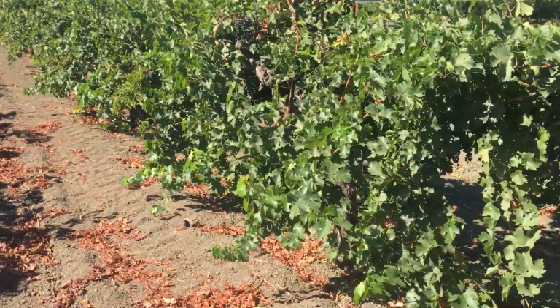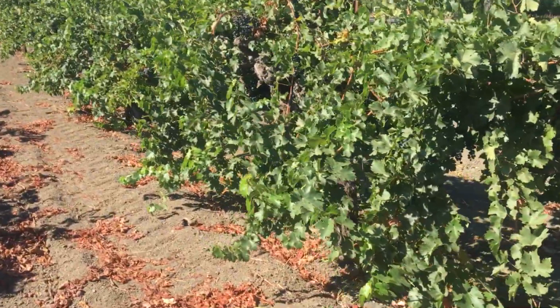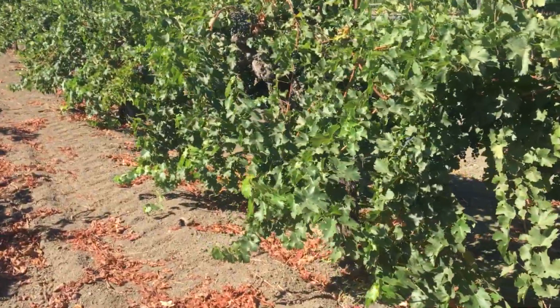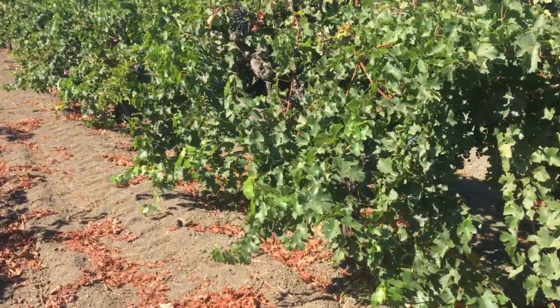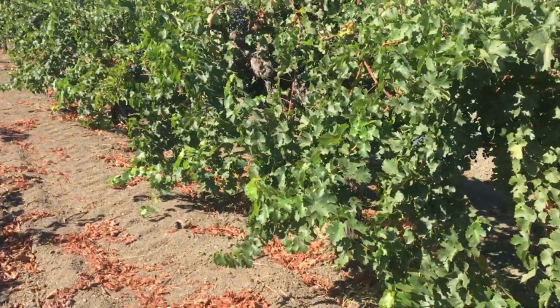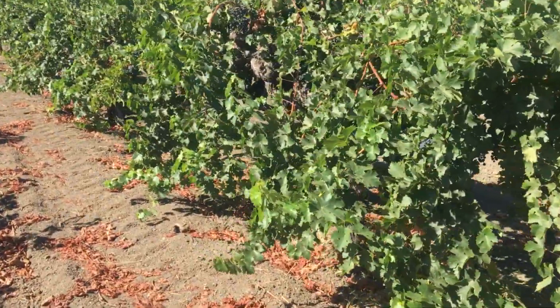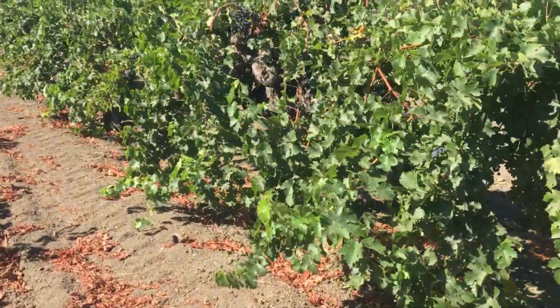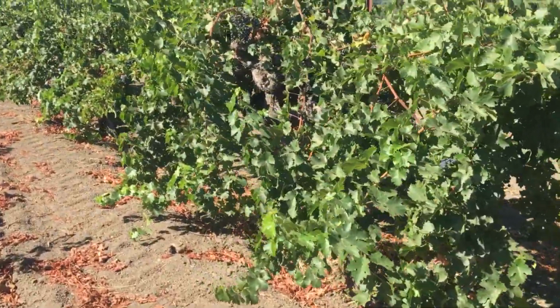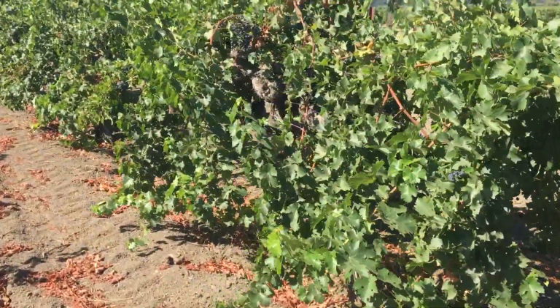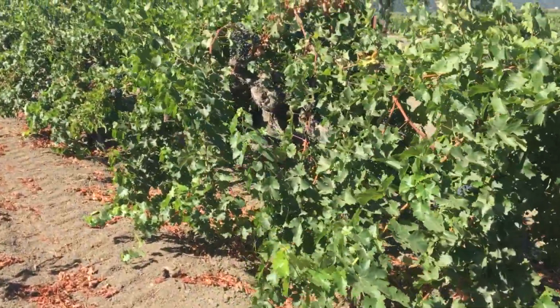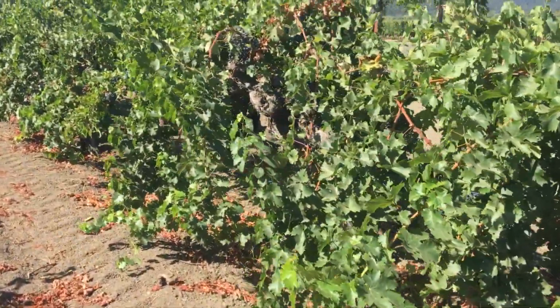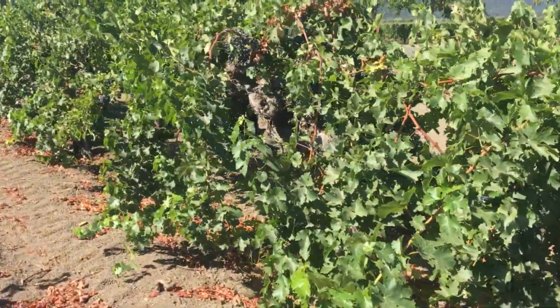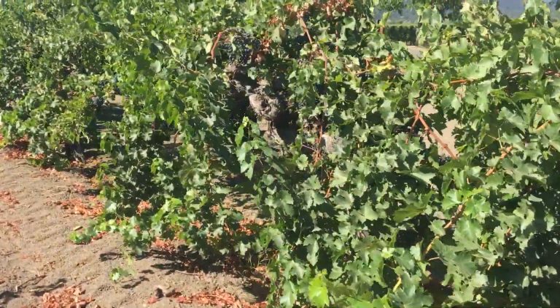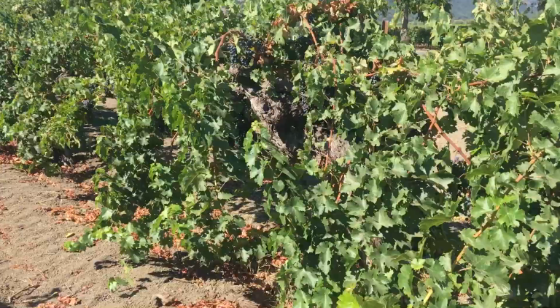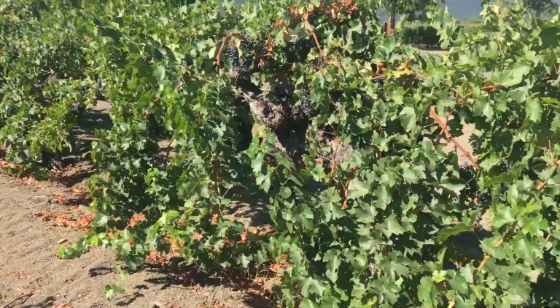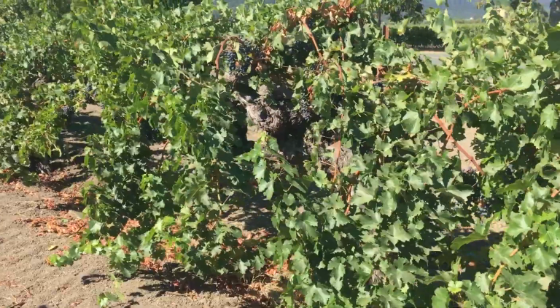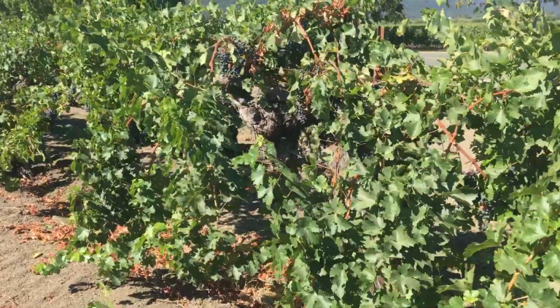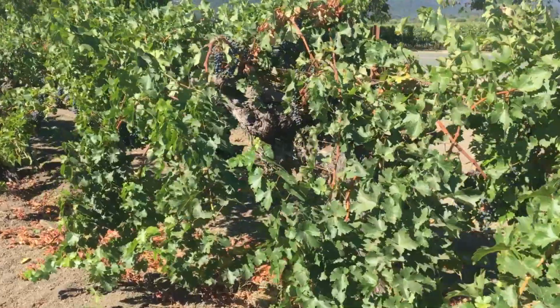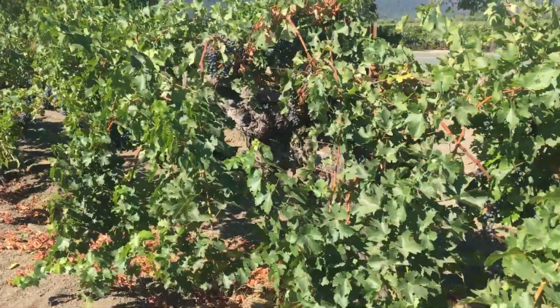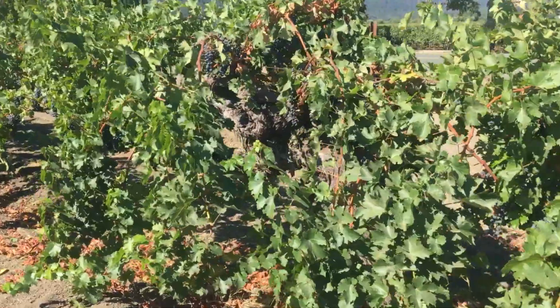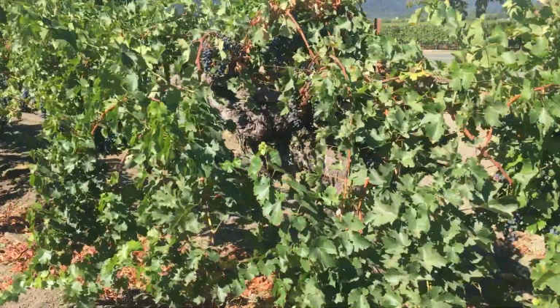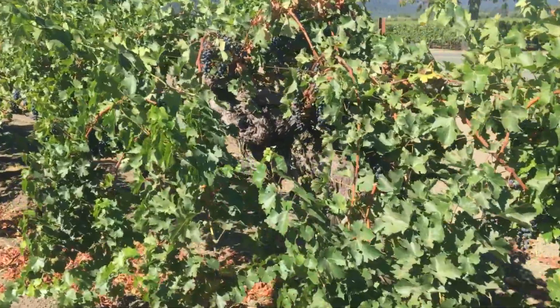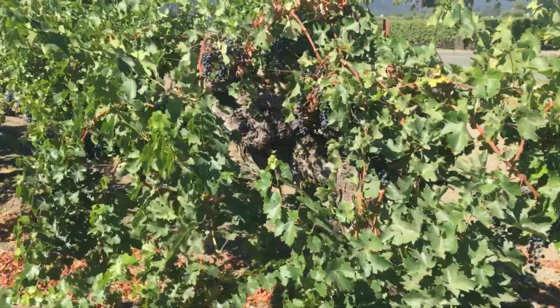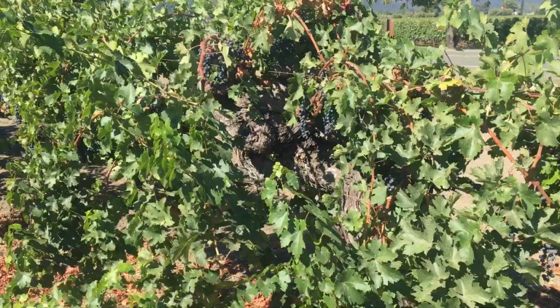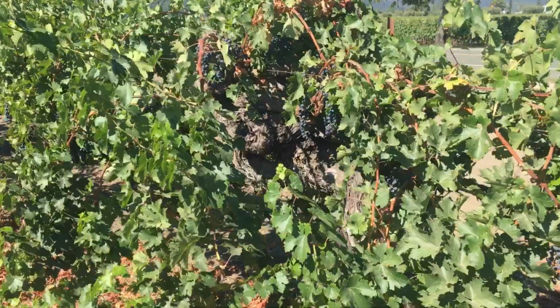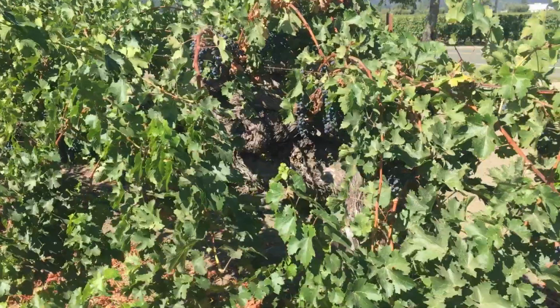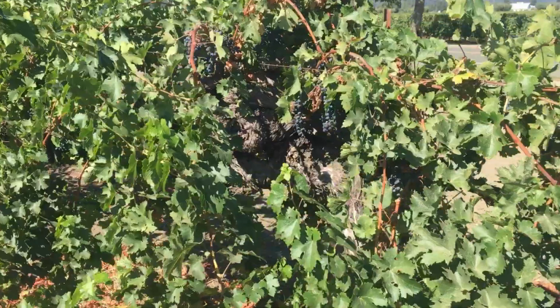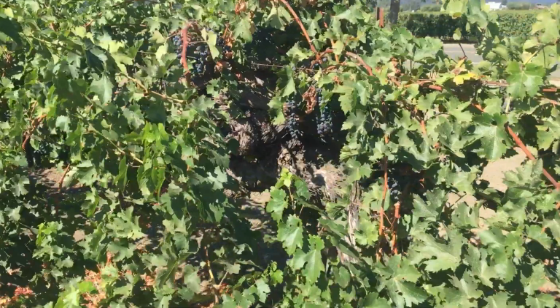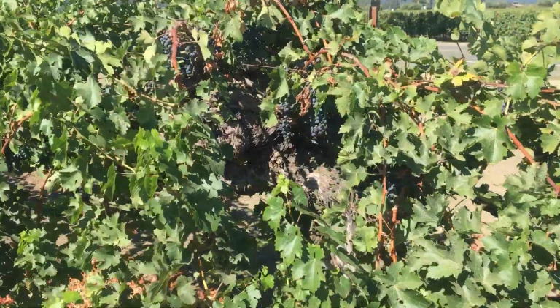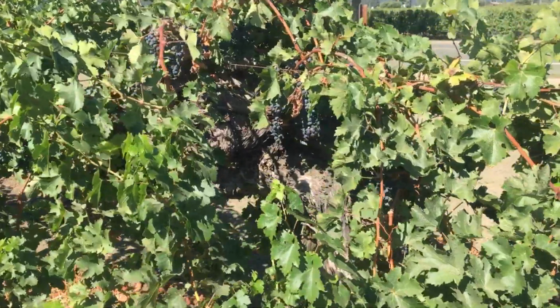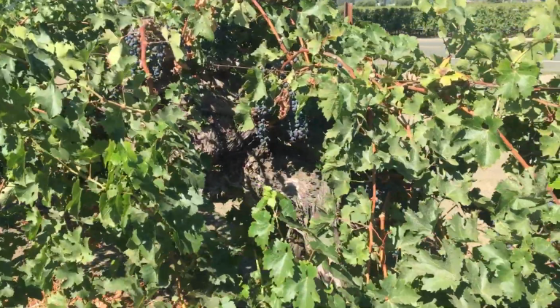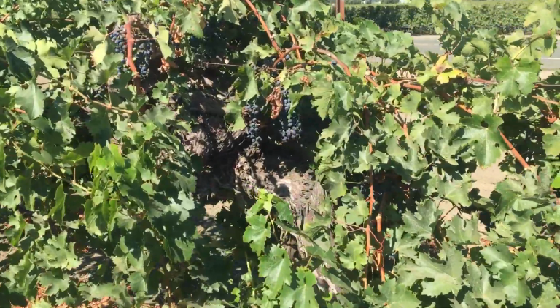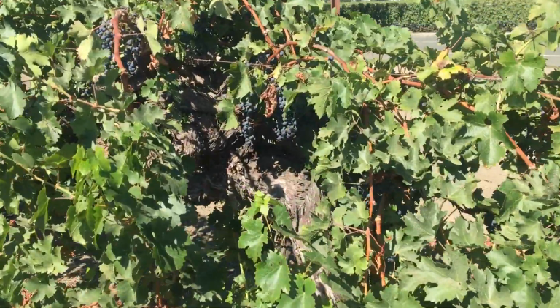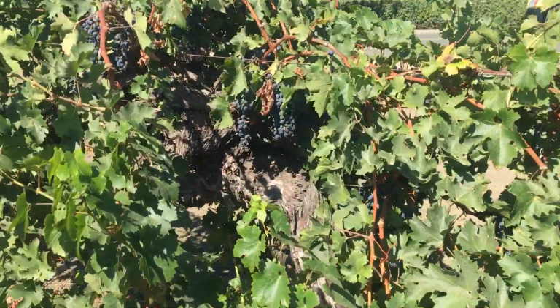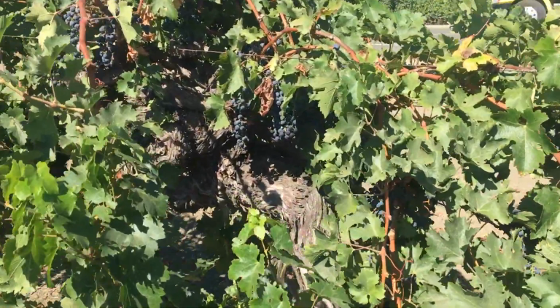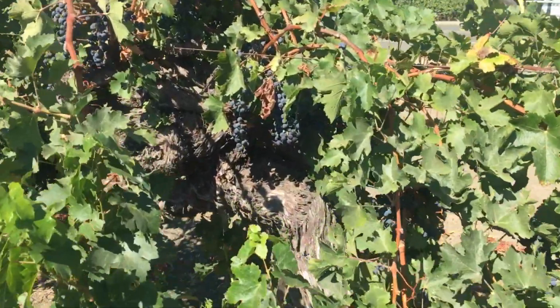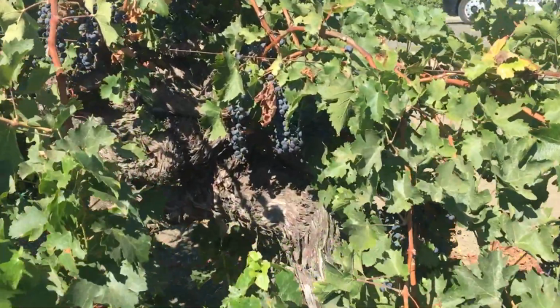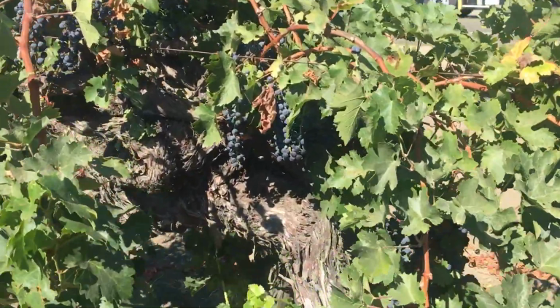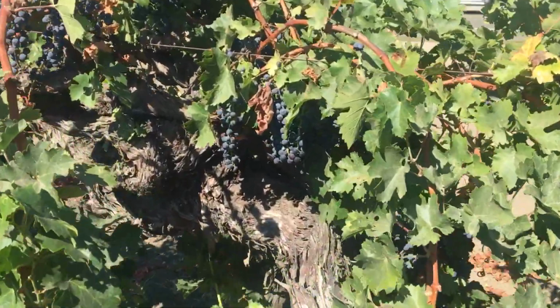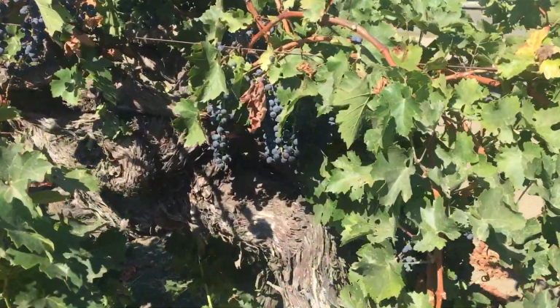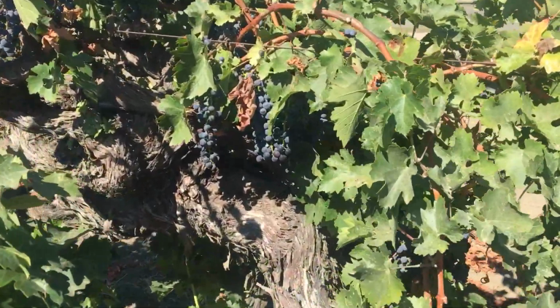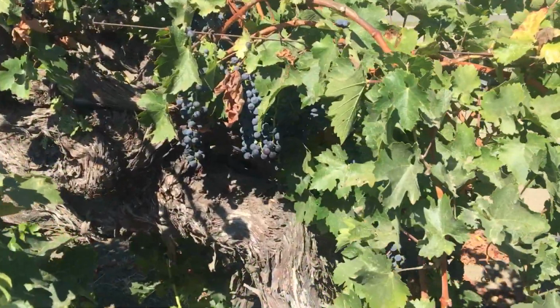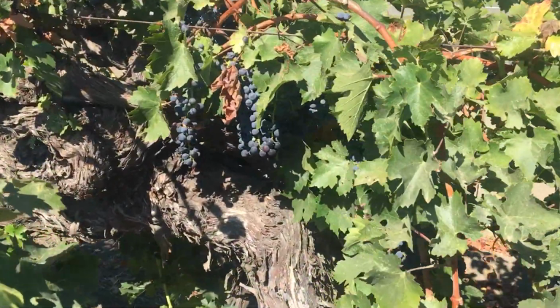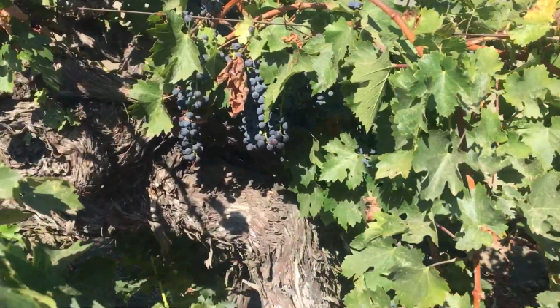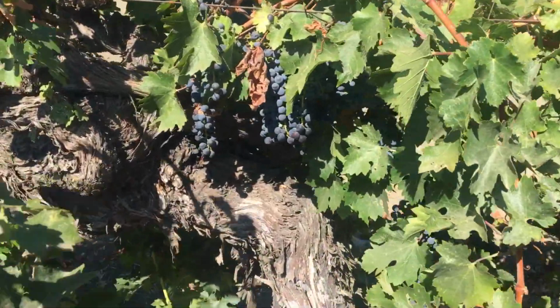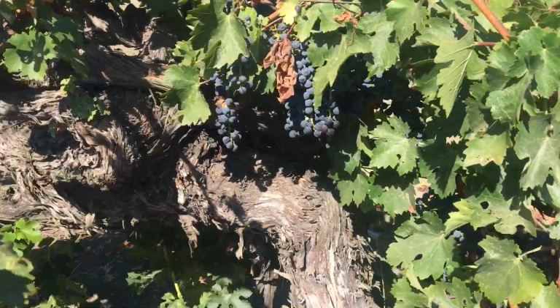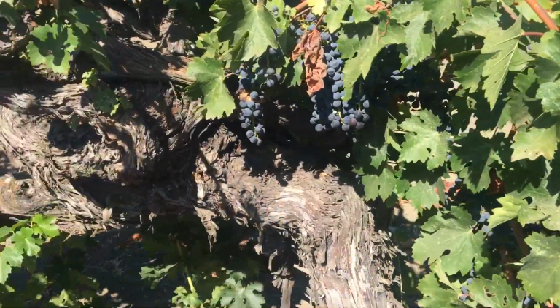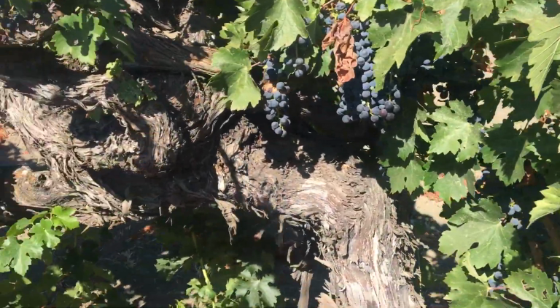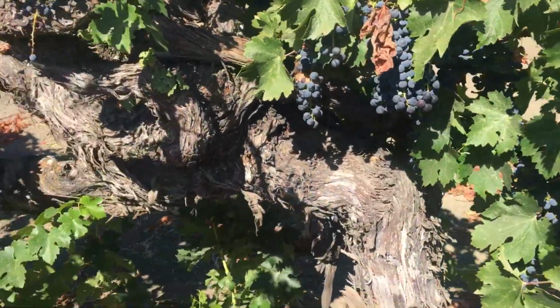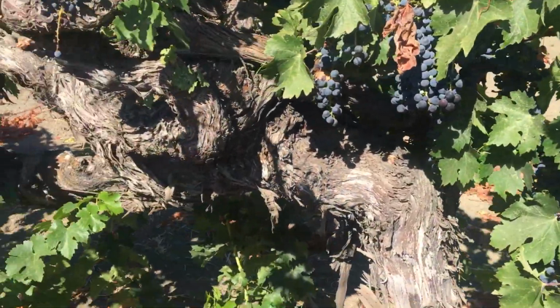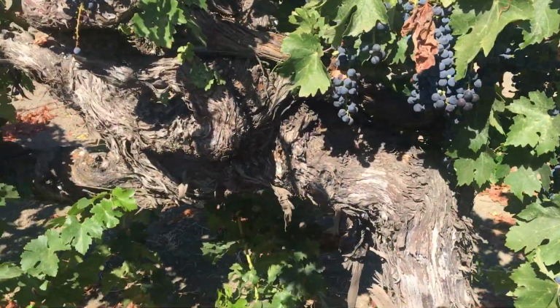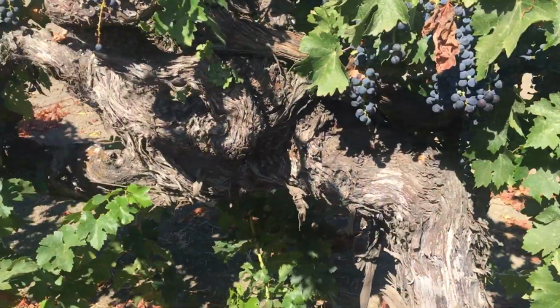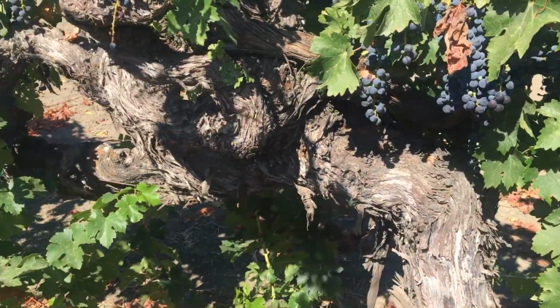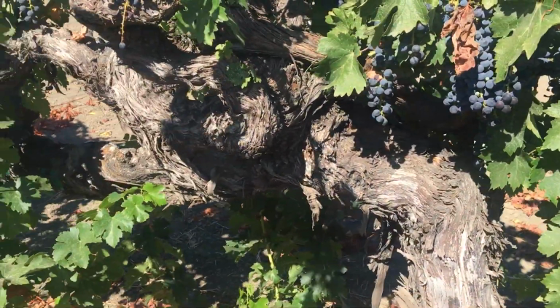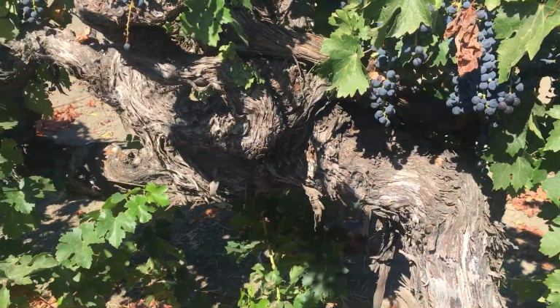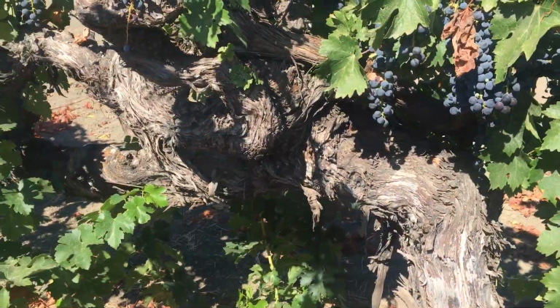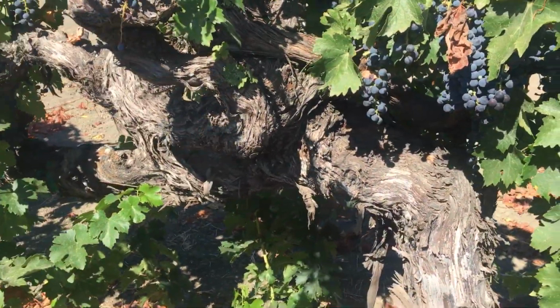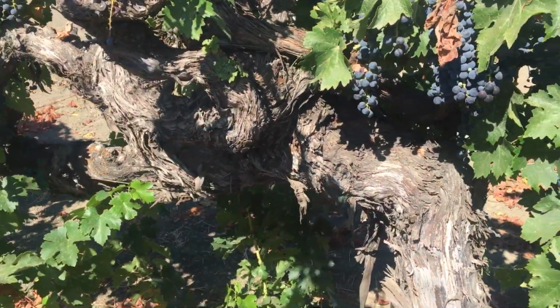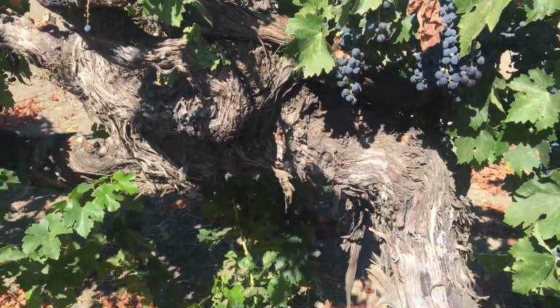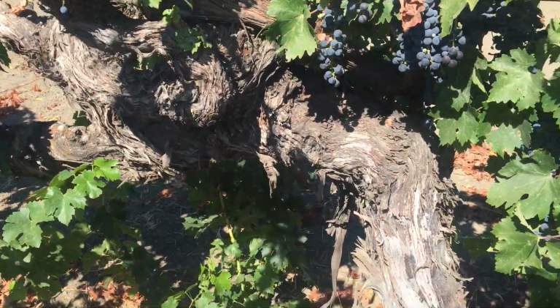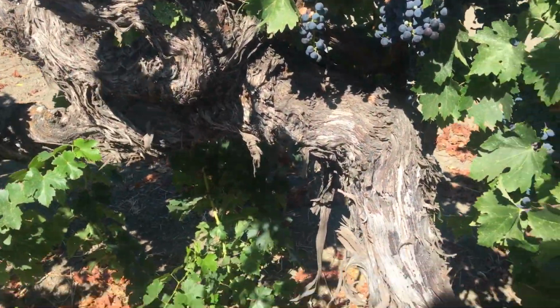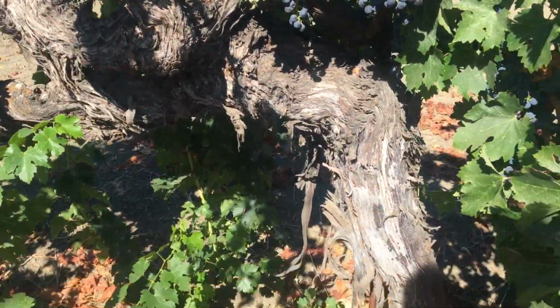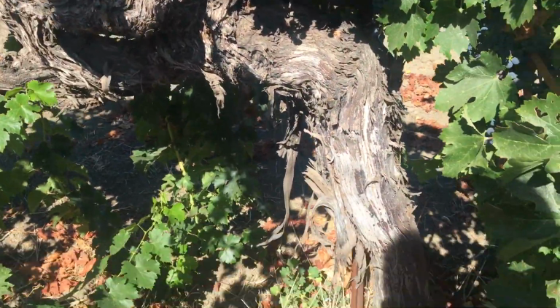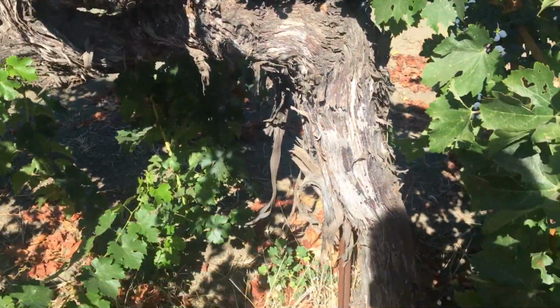Check out how old these vines are. Look at the size of that trunk — that is one massive old vine.